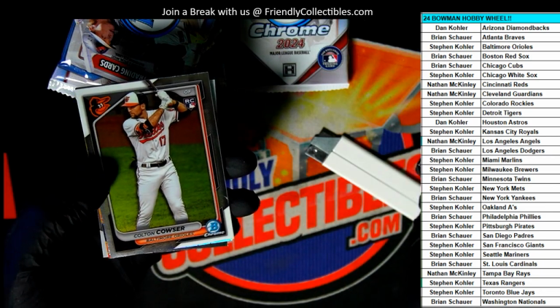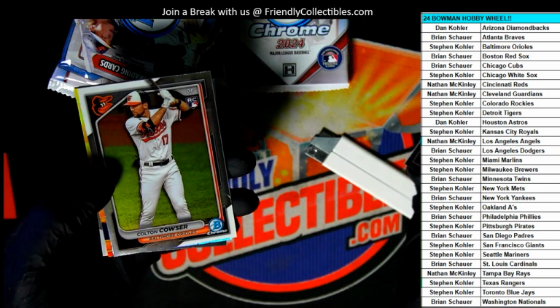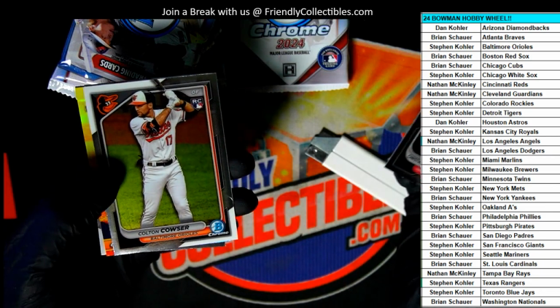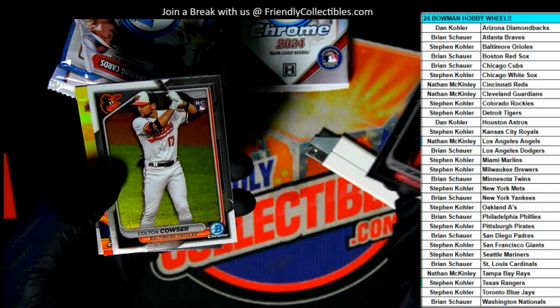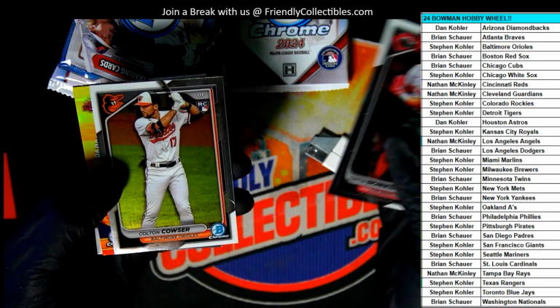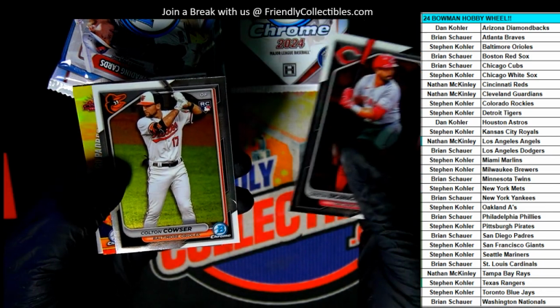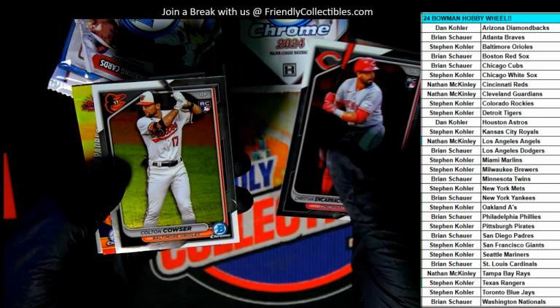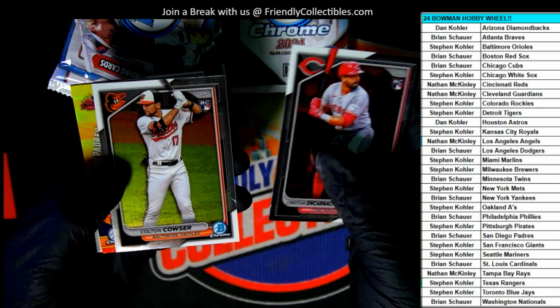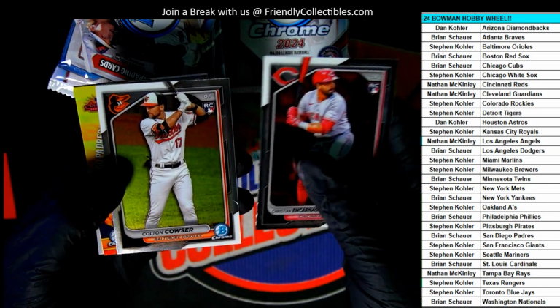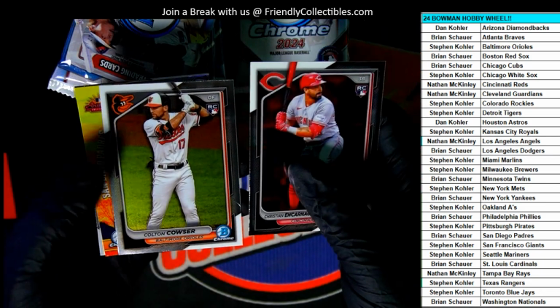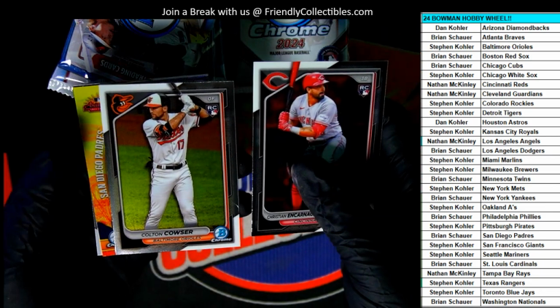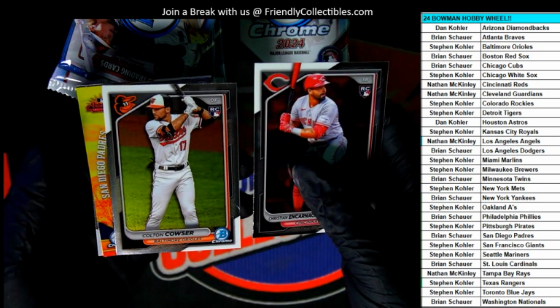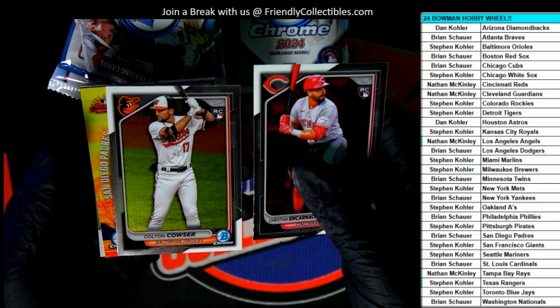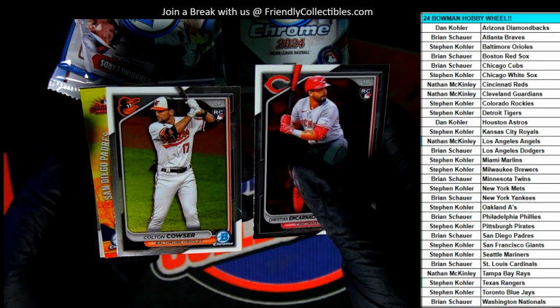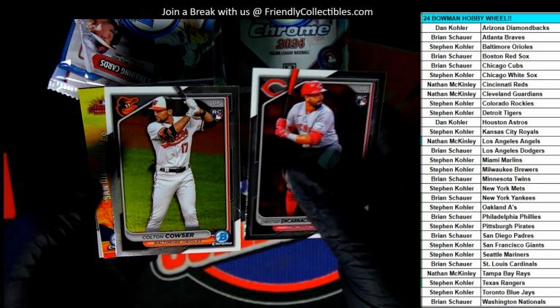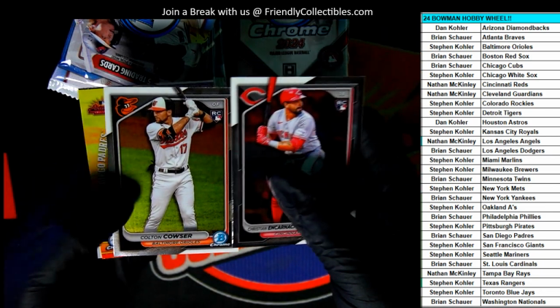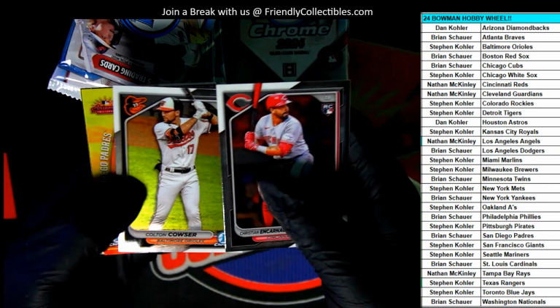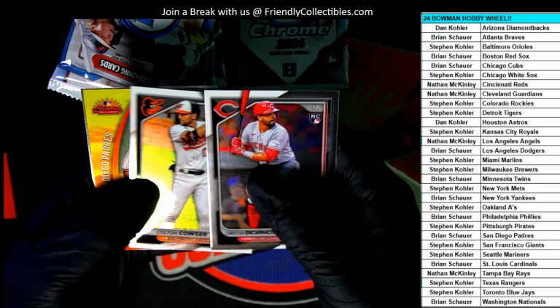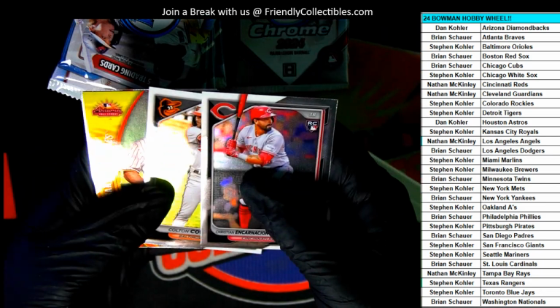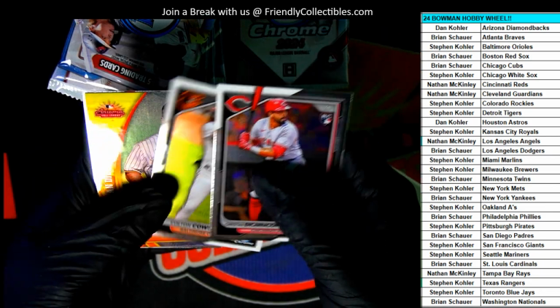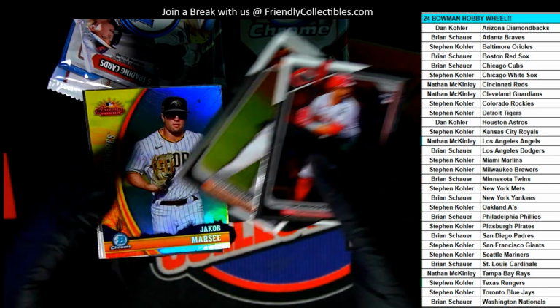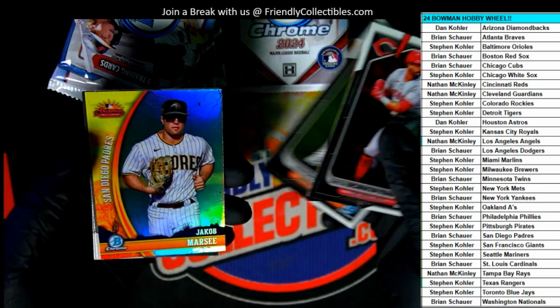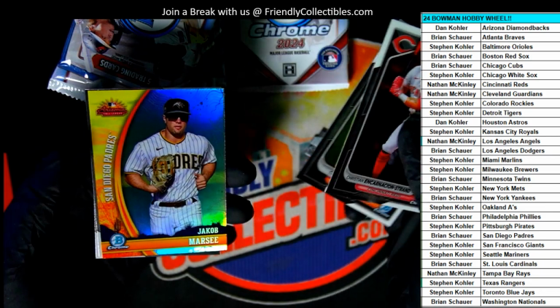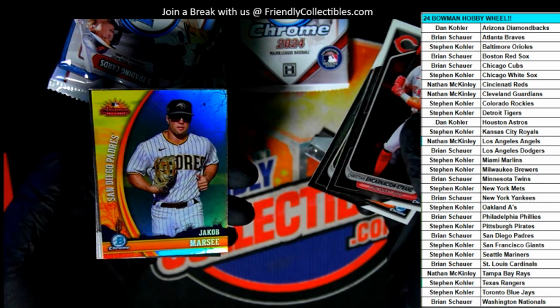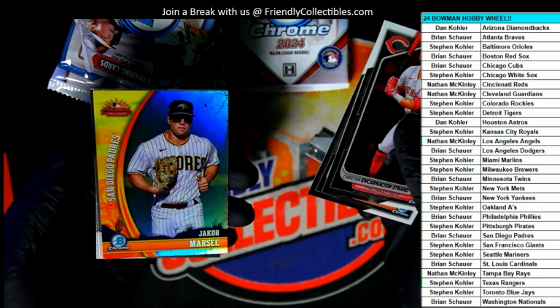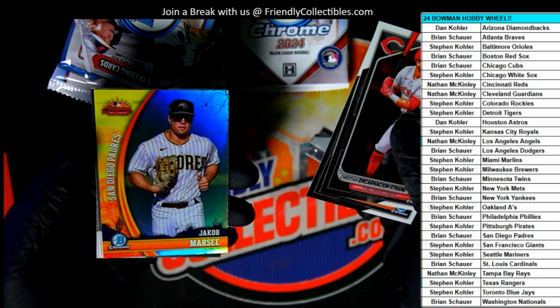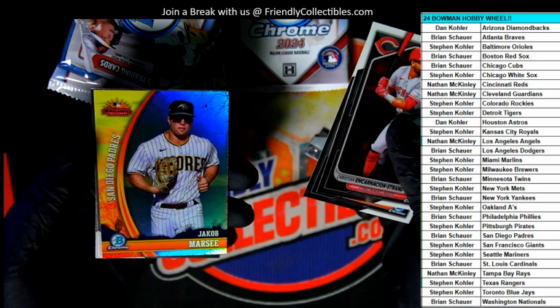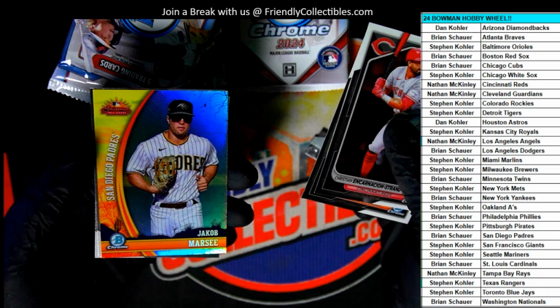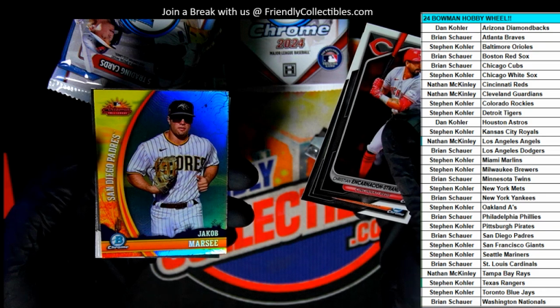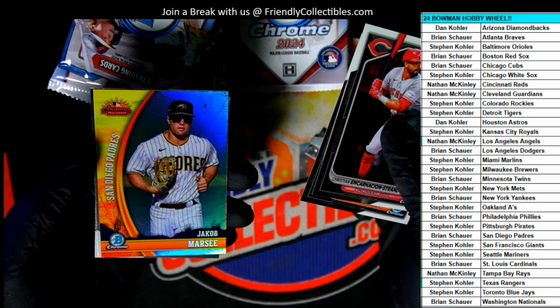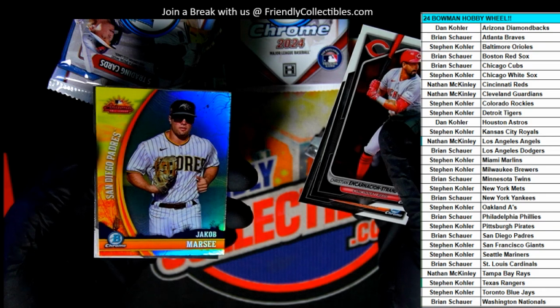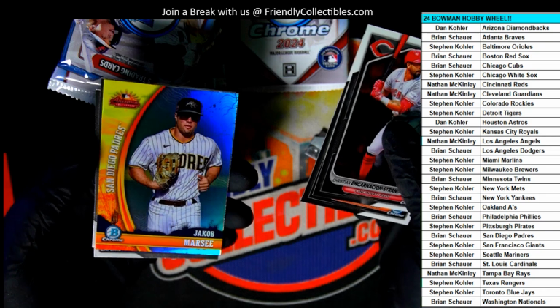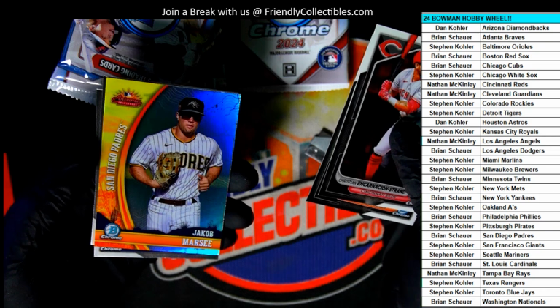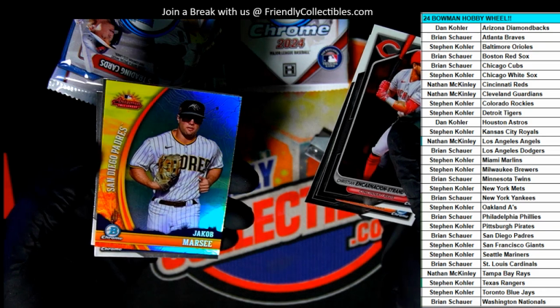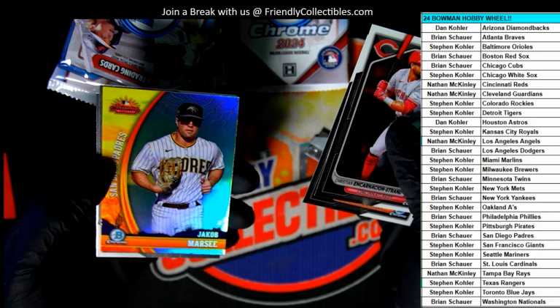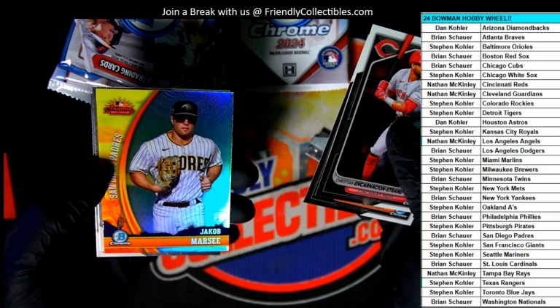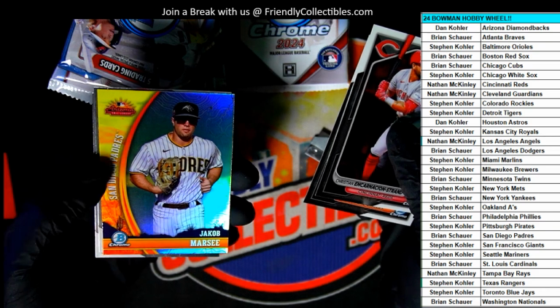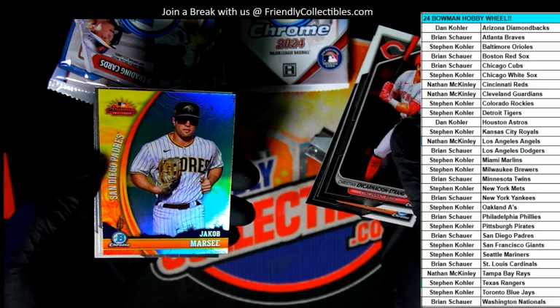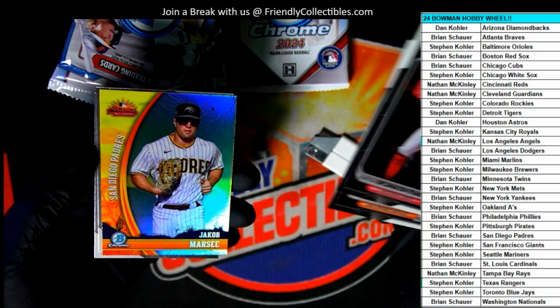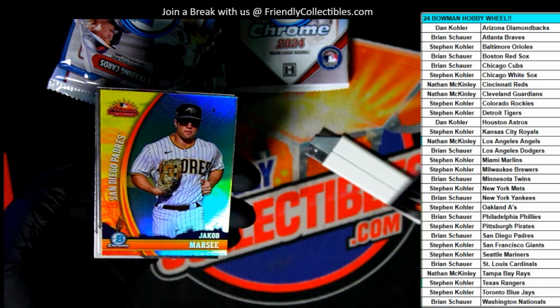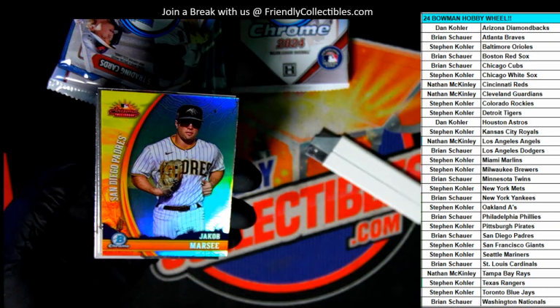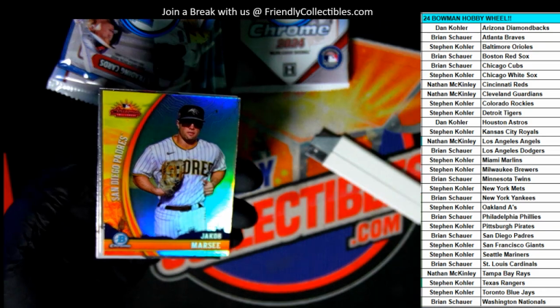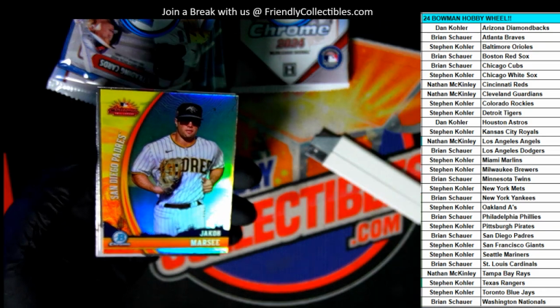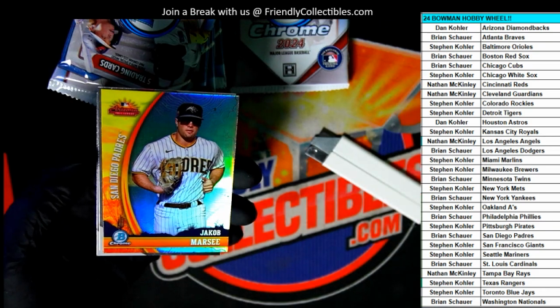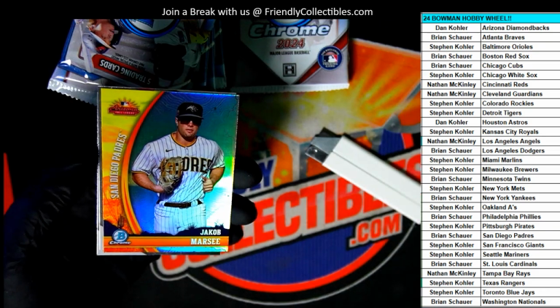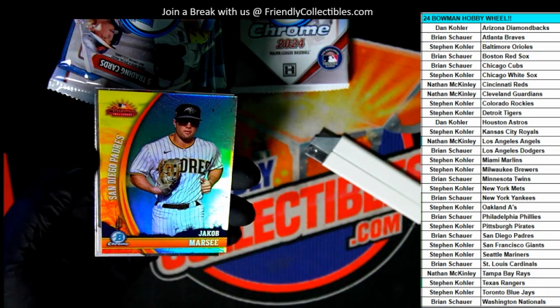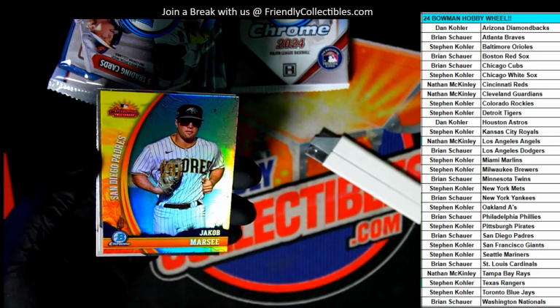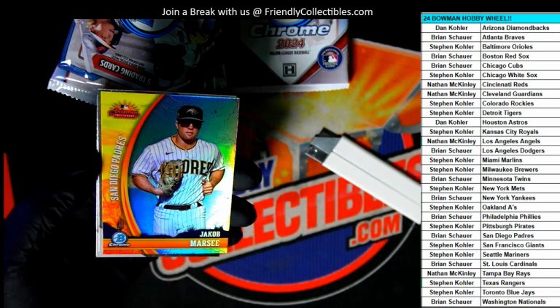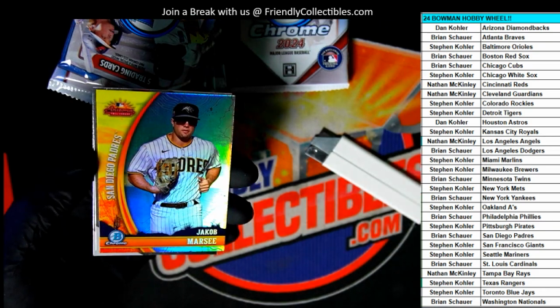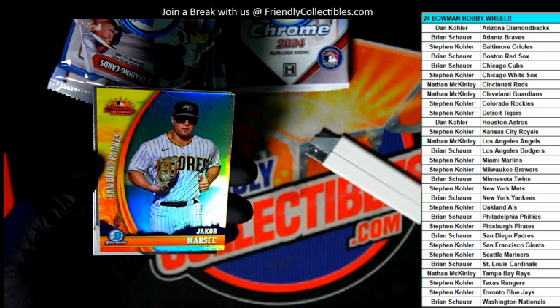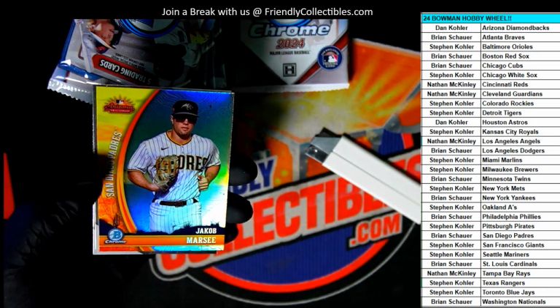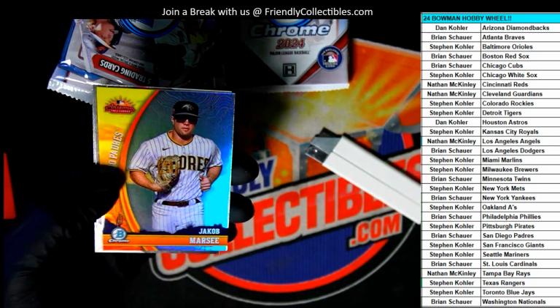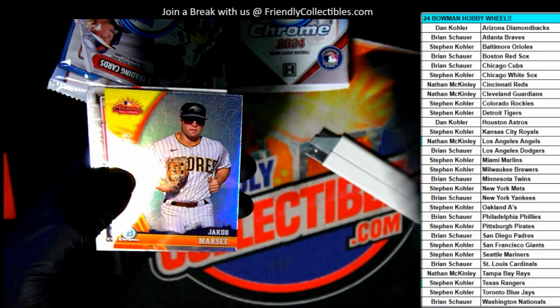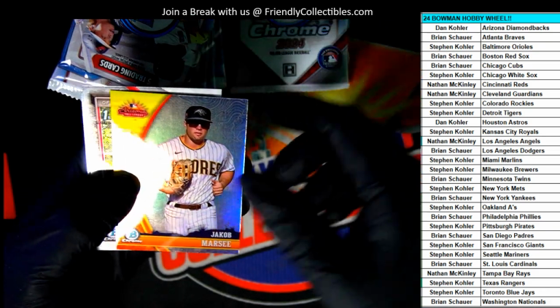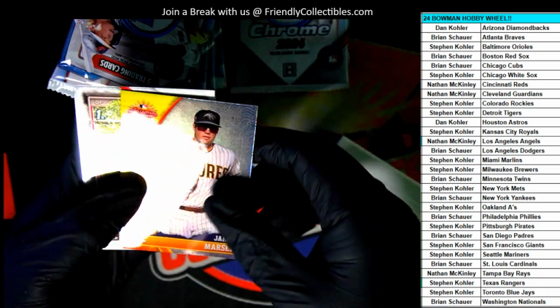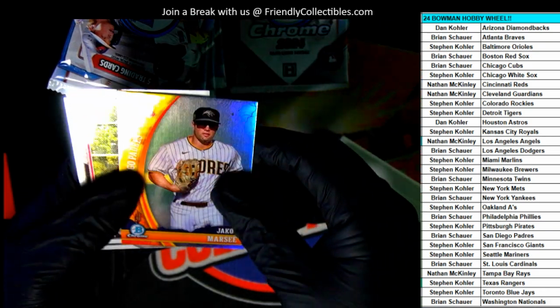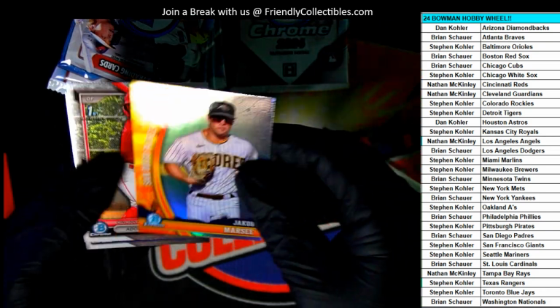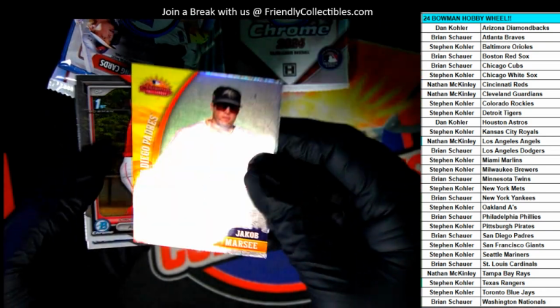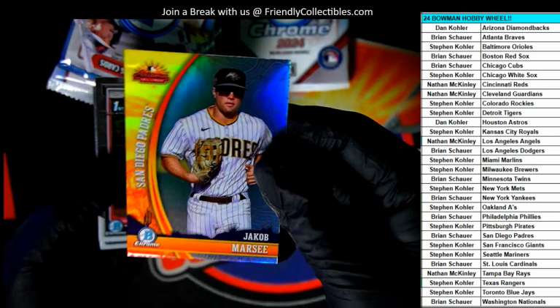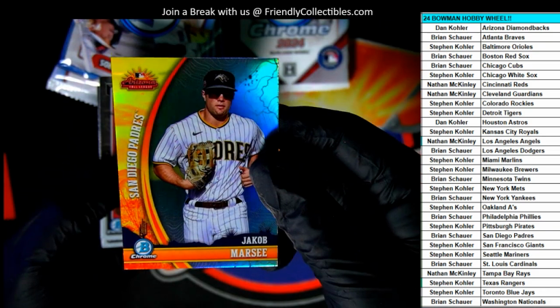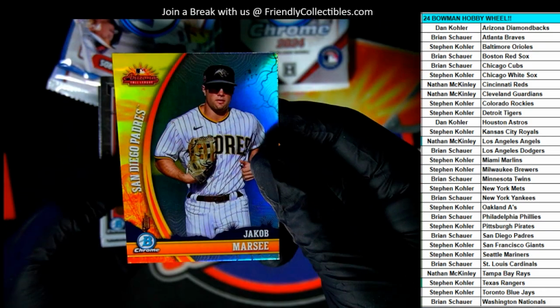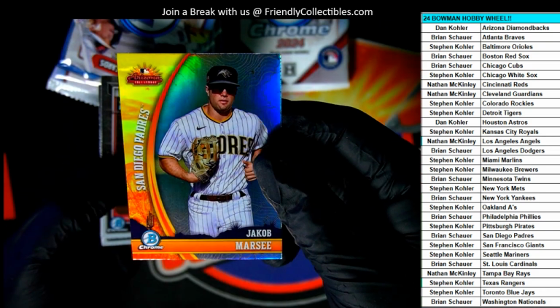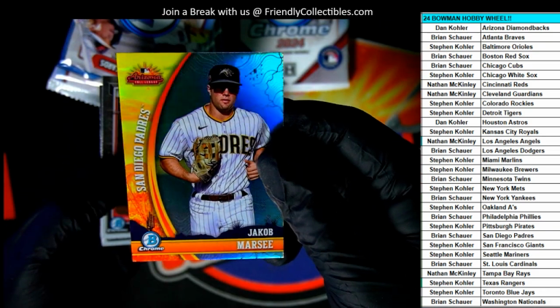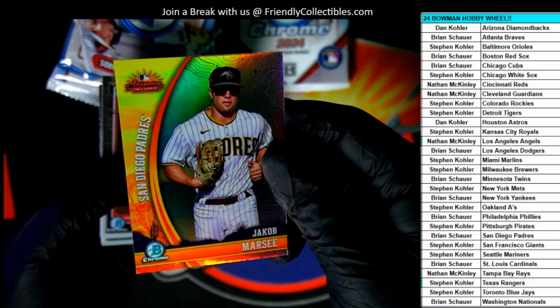Colton Cow's a rookie — very nice. Okay, Arizona Fall League.